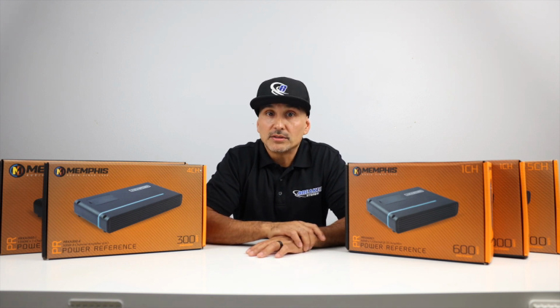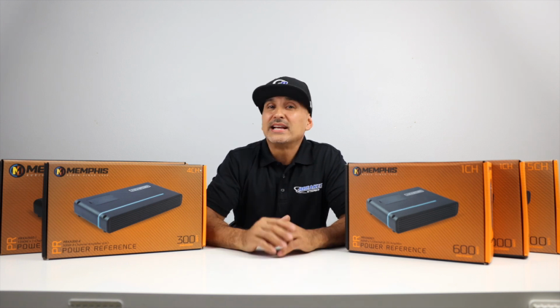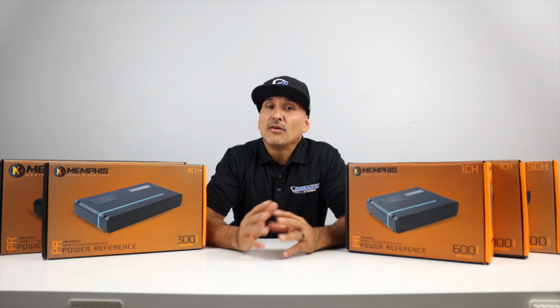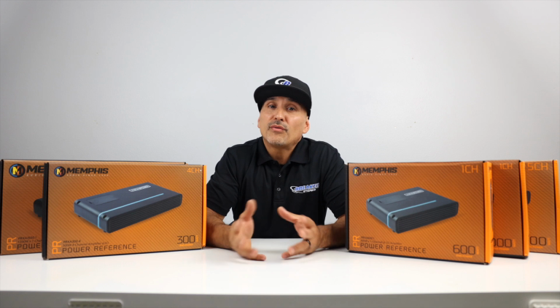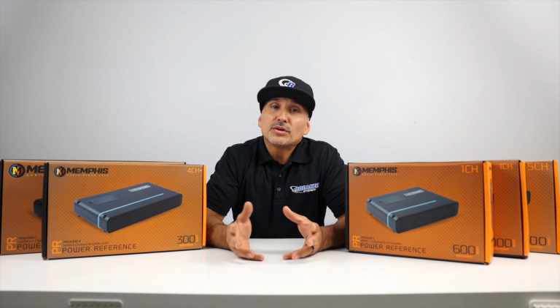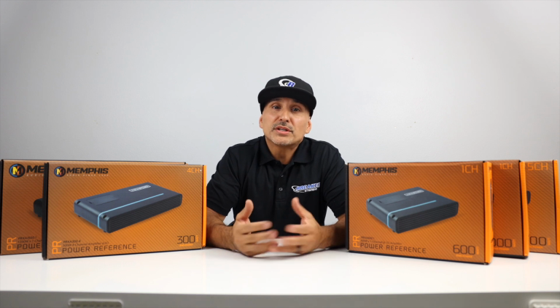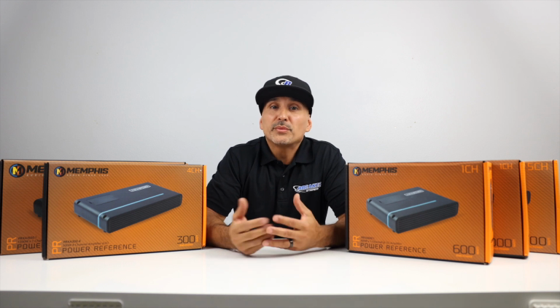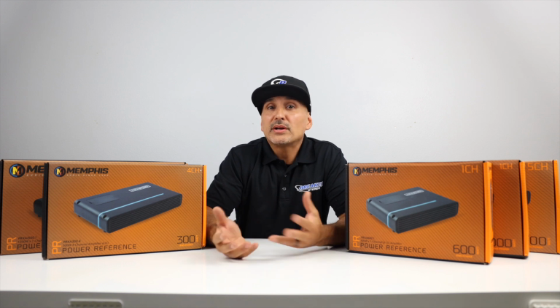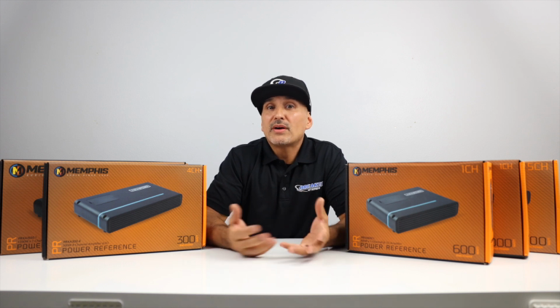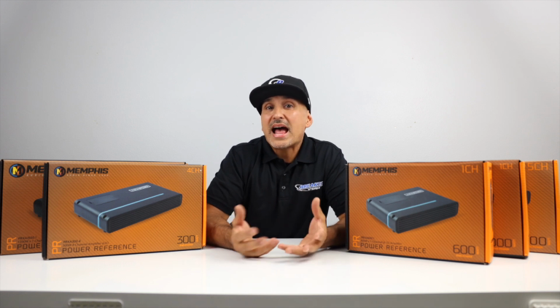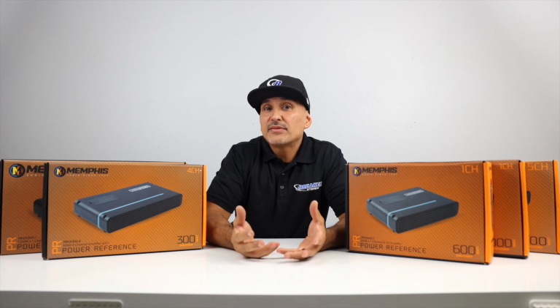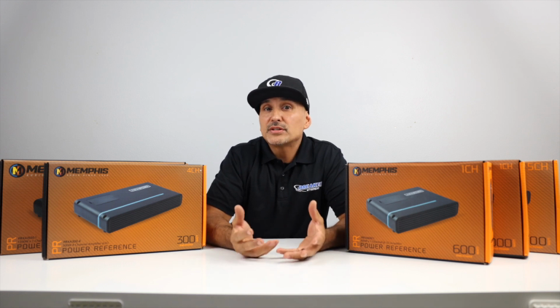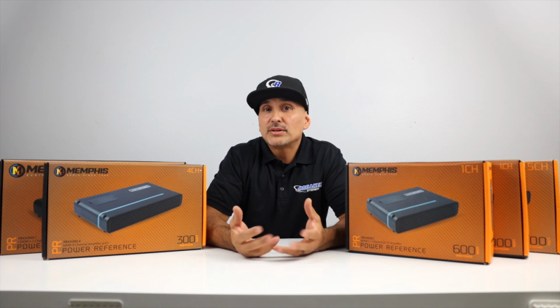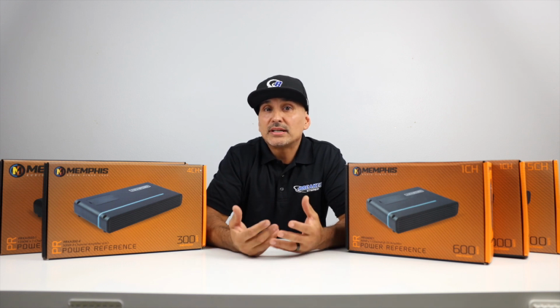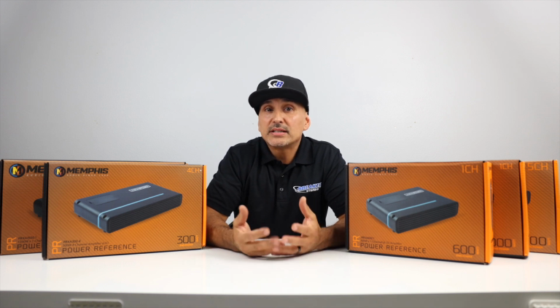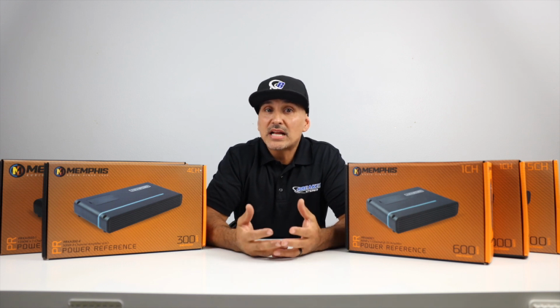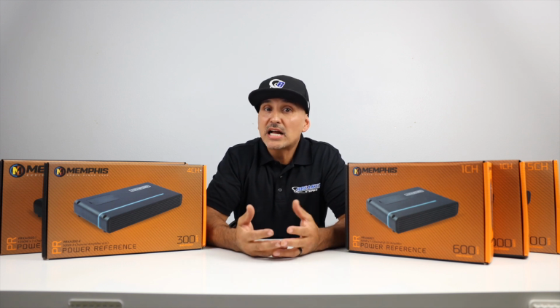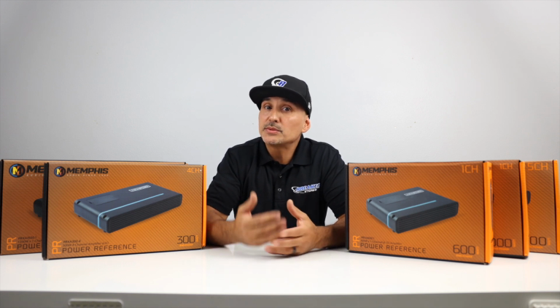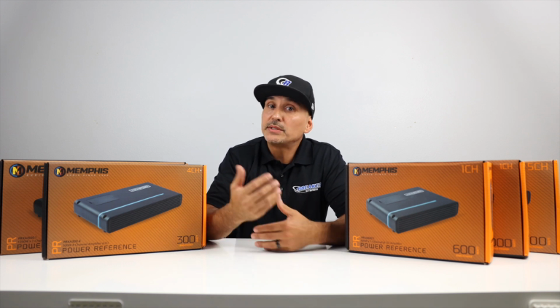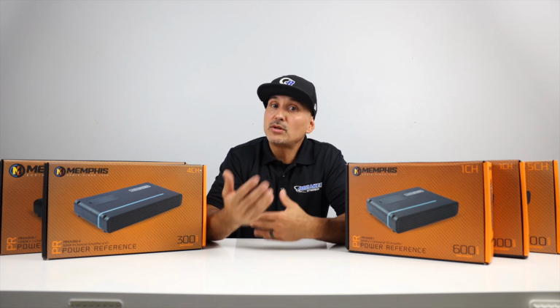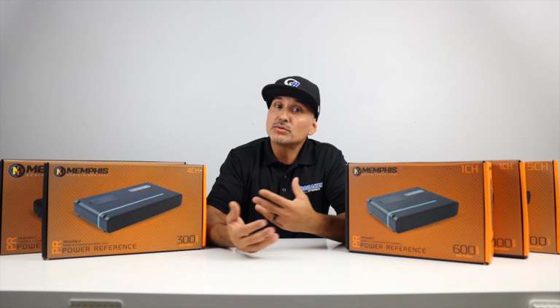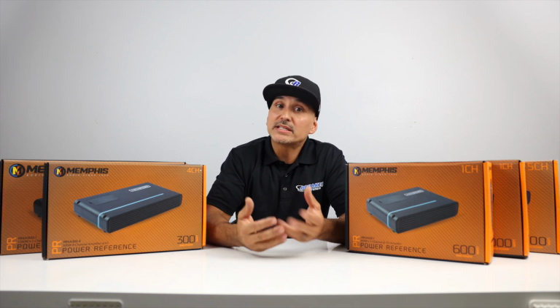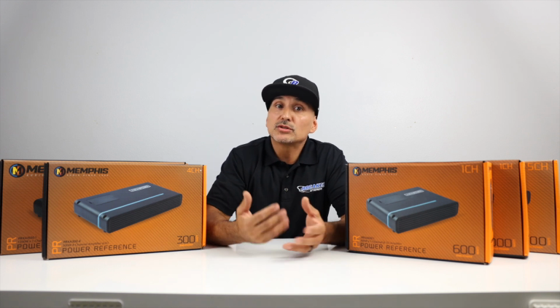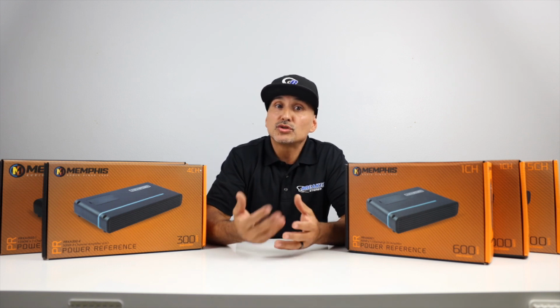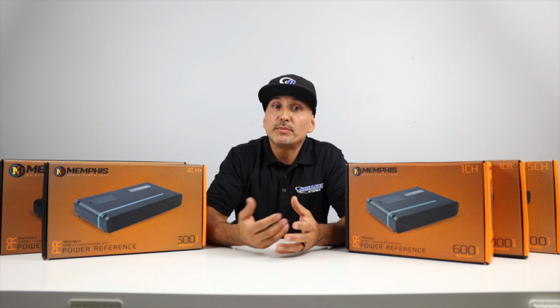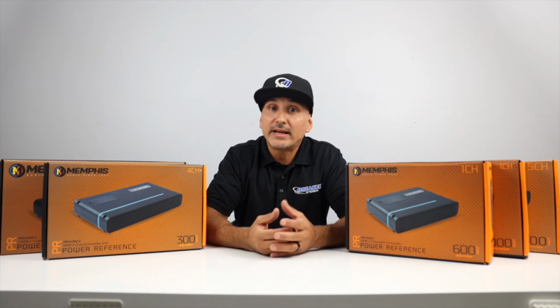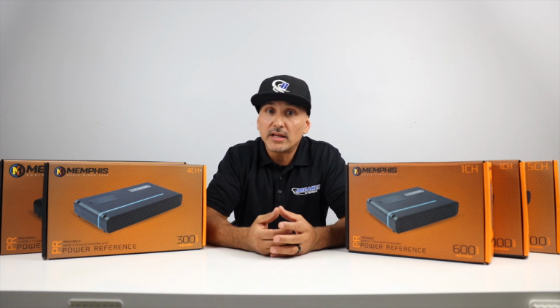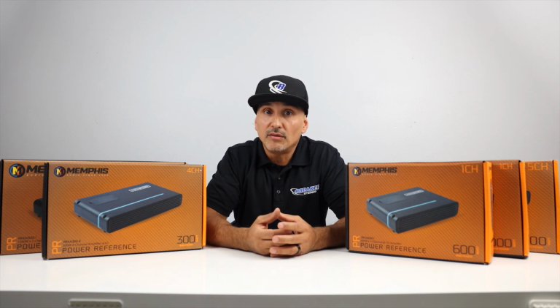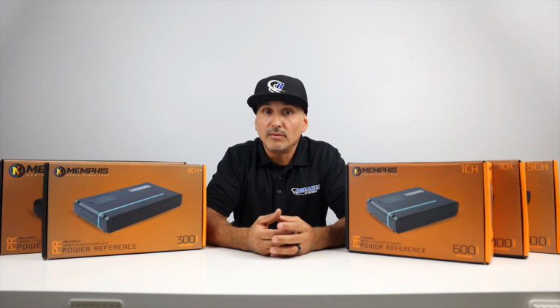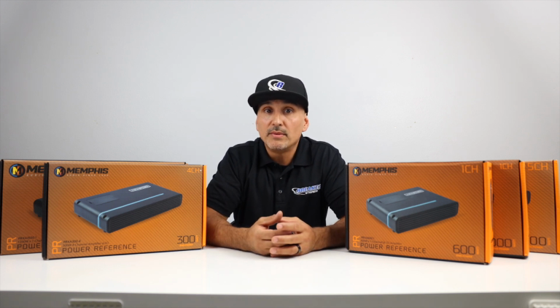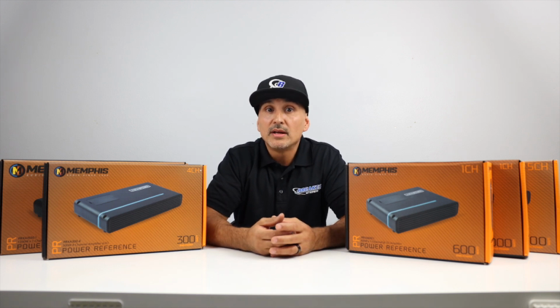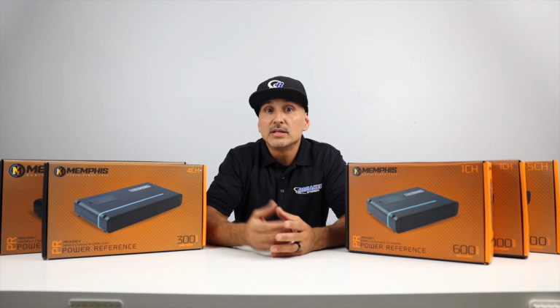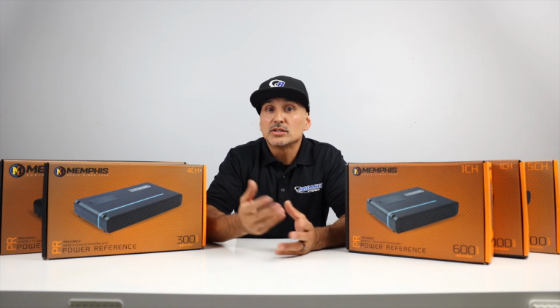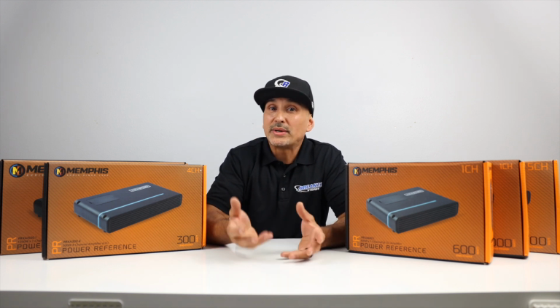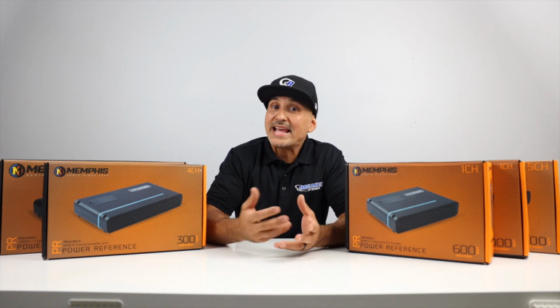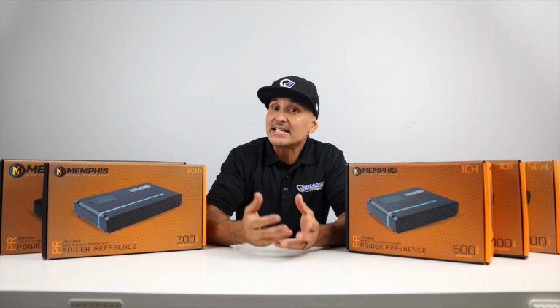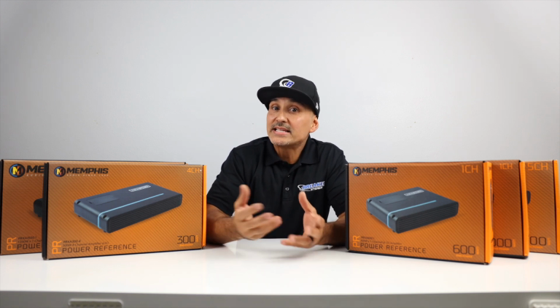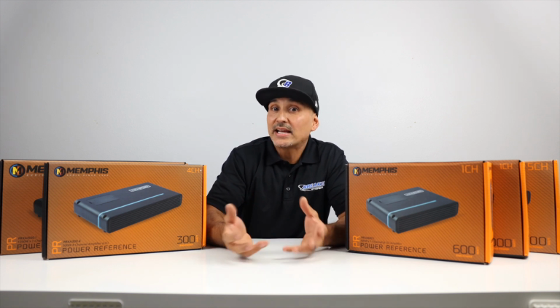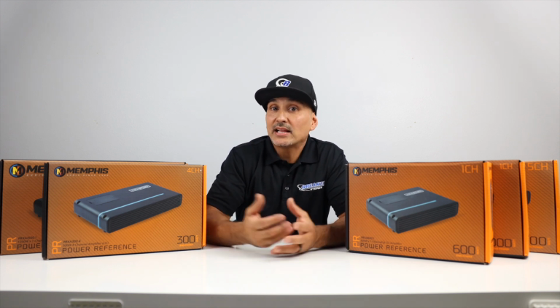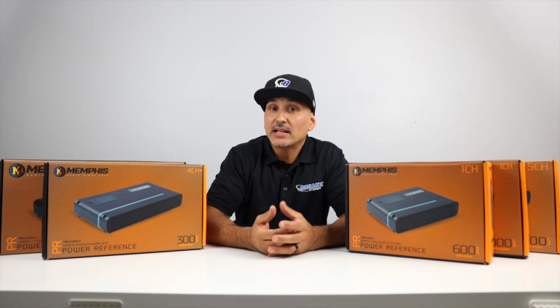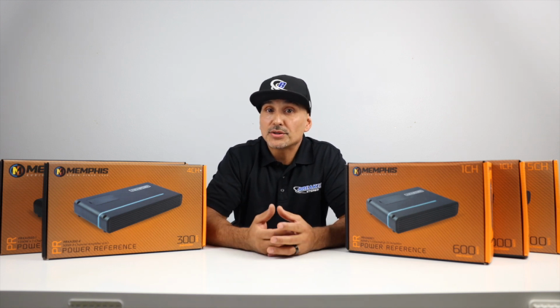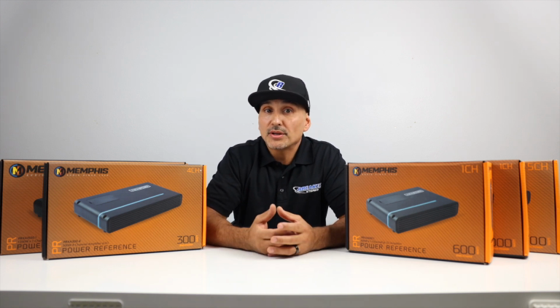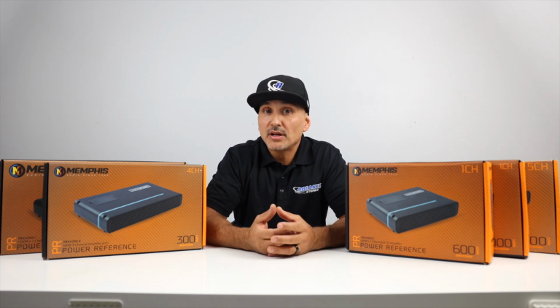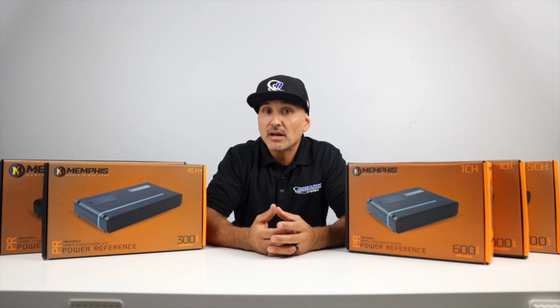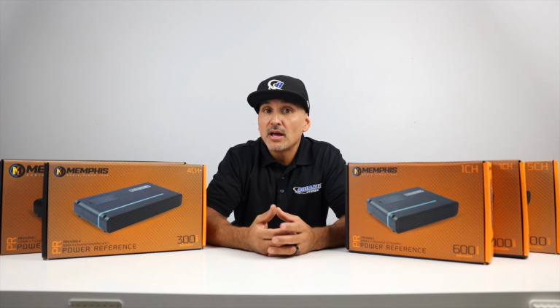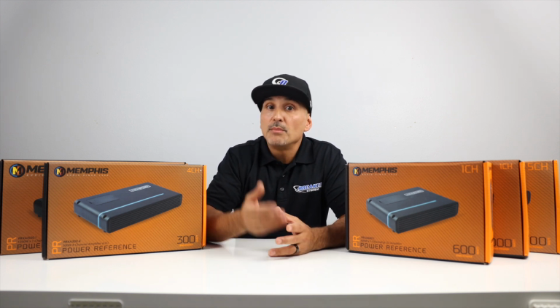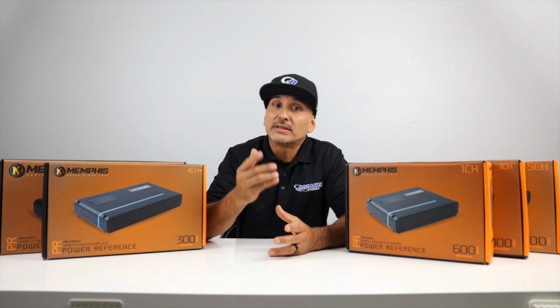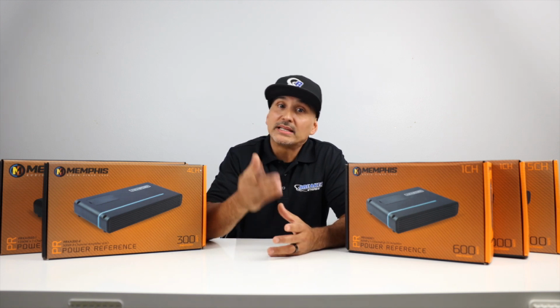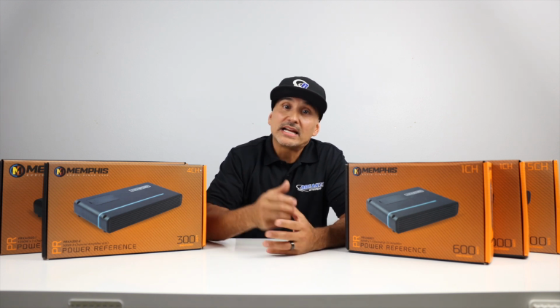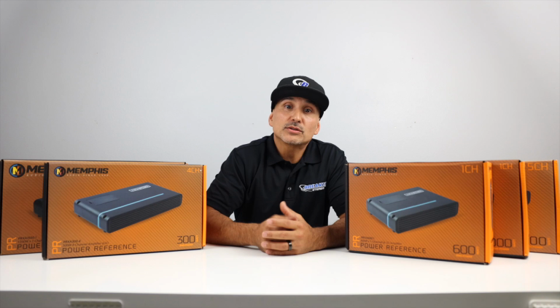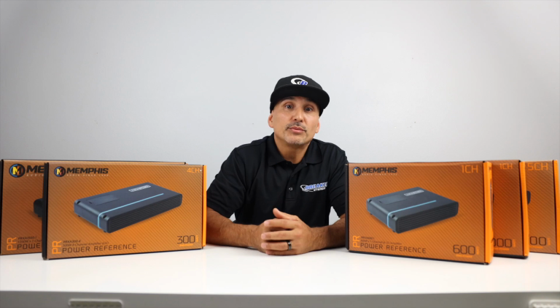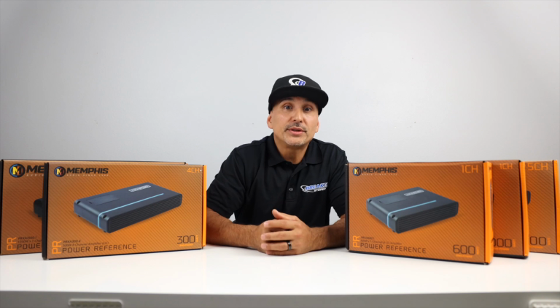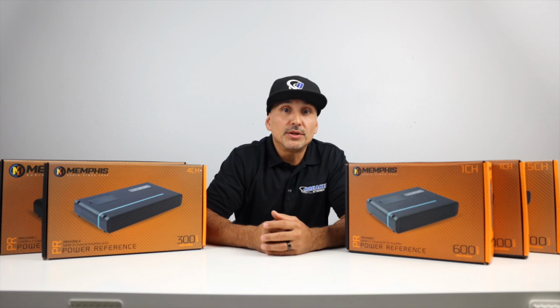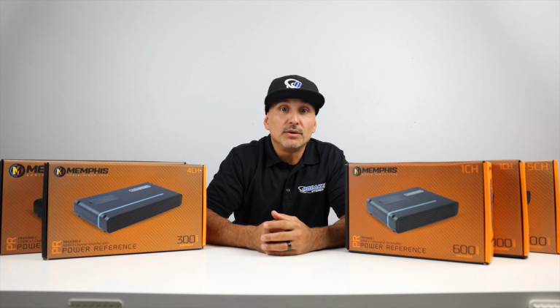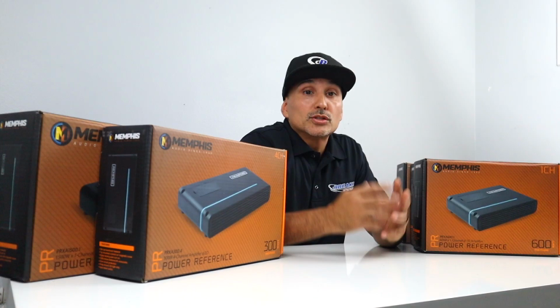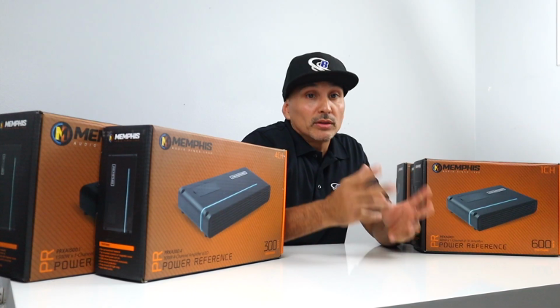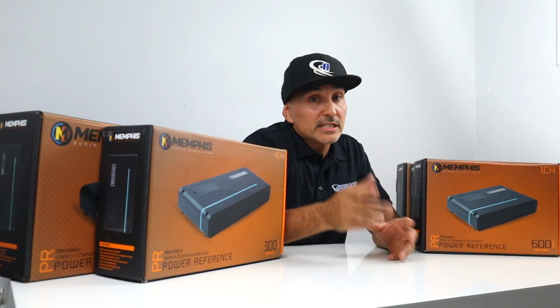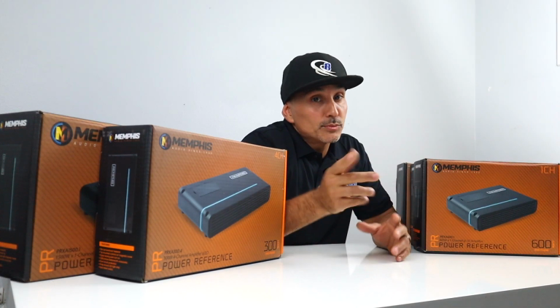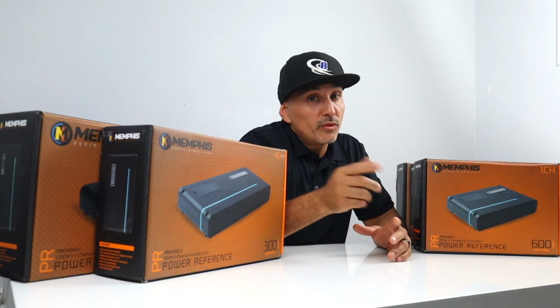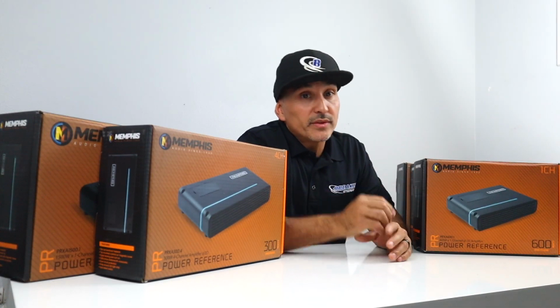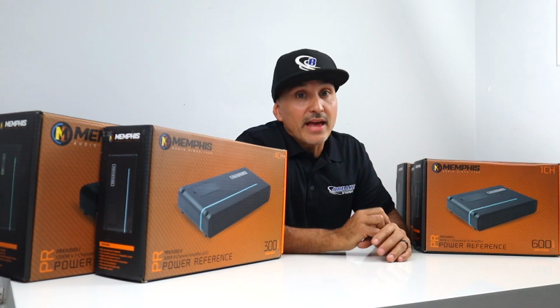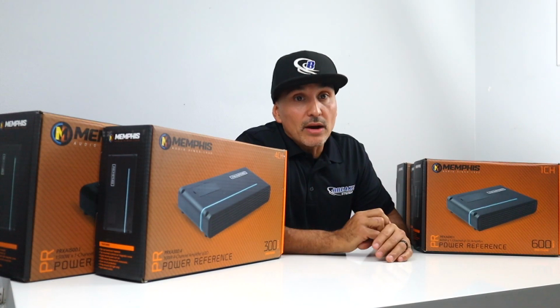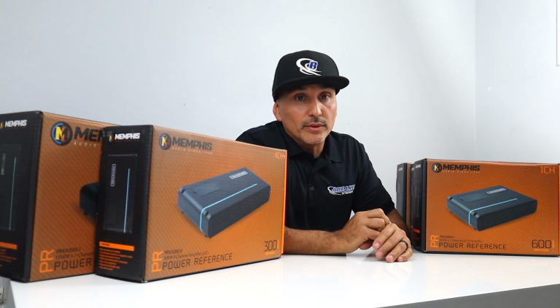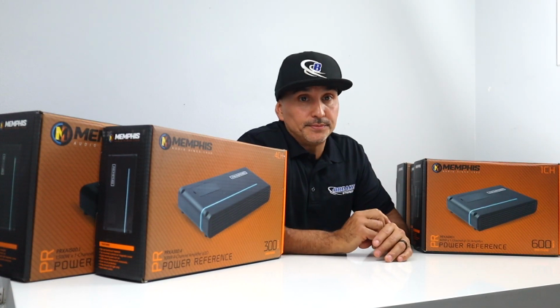Unfortunately, we don't have this unit in stock because we don't sell too many of them, so we can't take a closer look. But the next one we do, so let's move to that one.